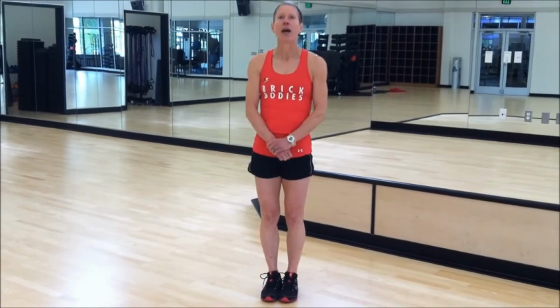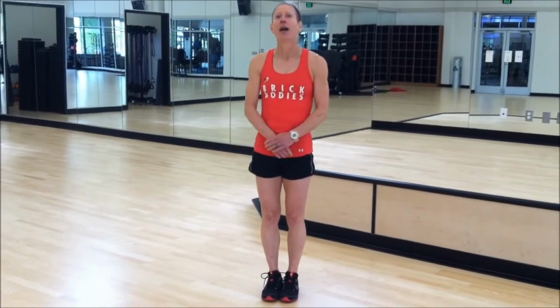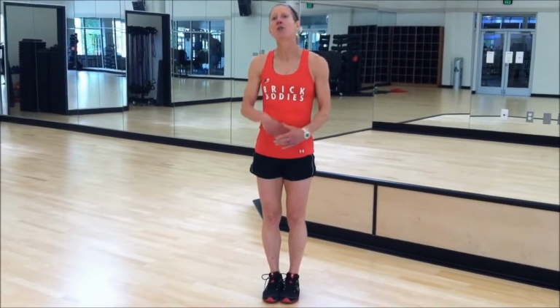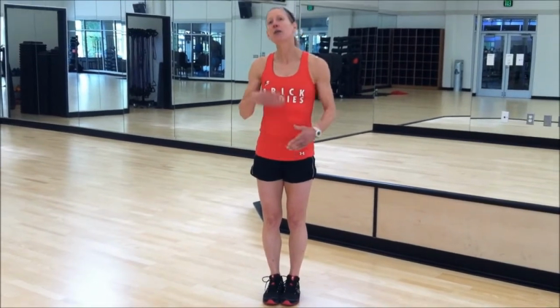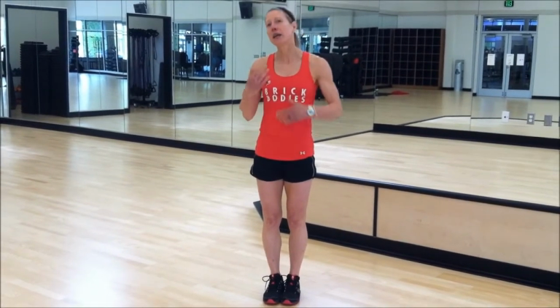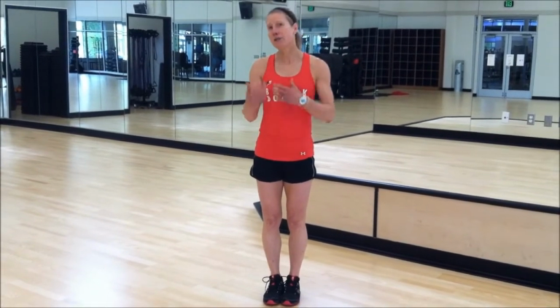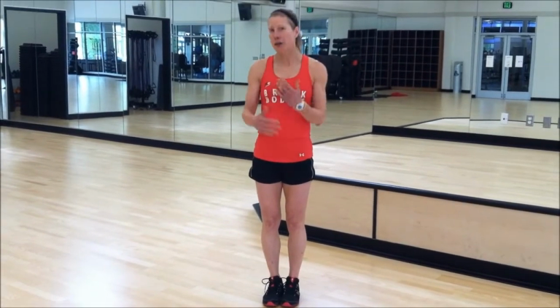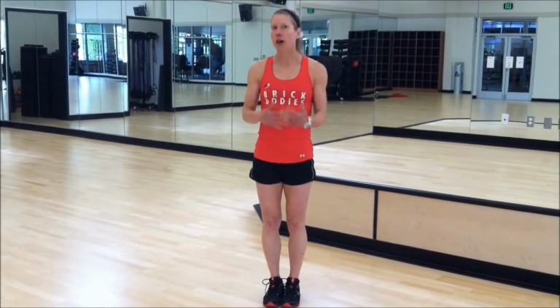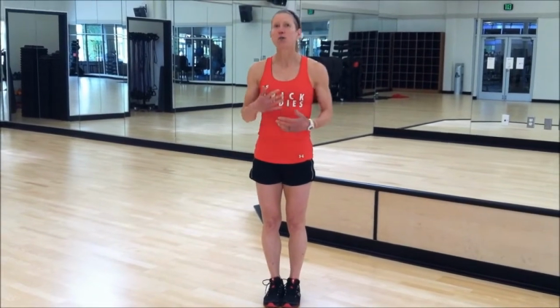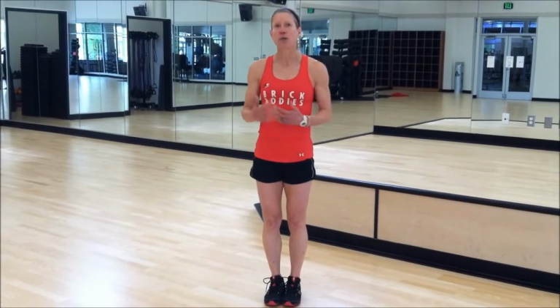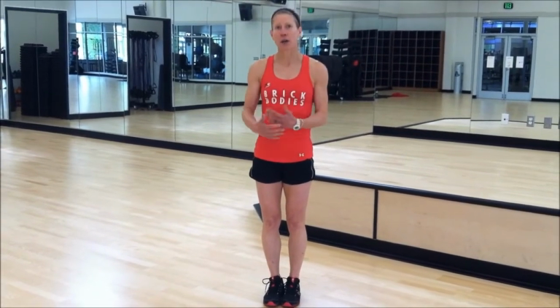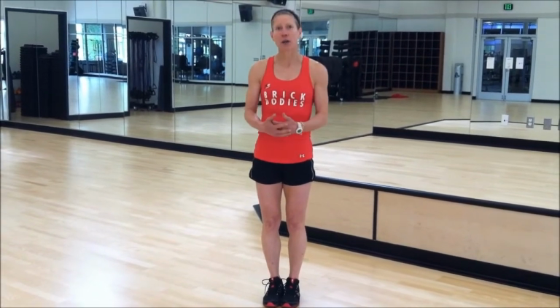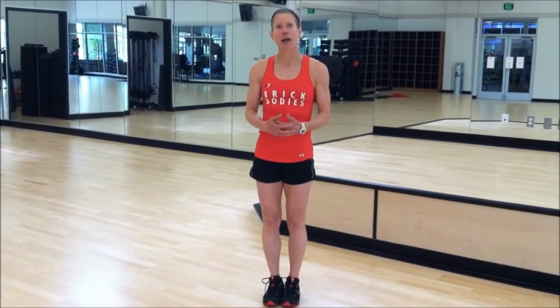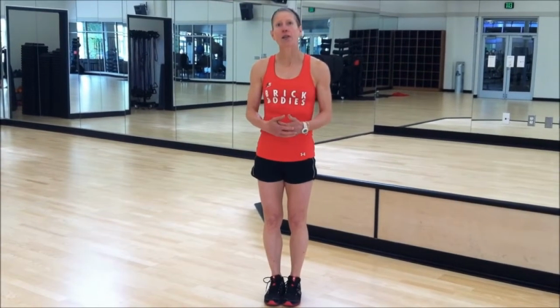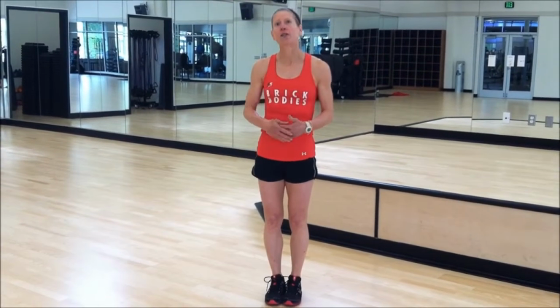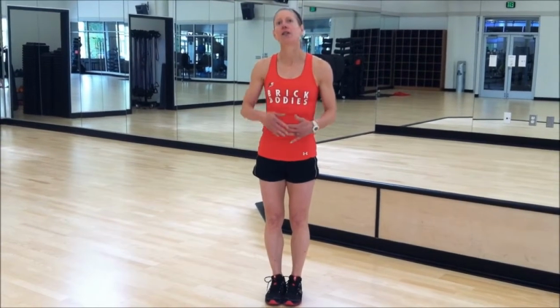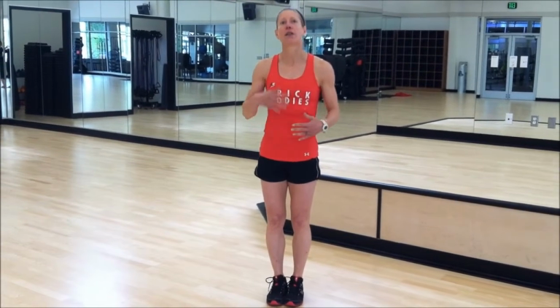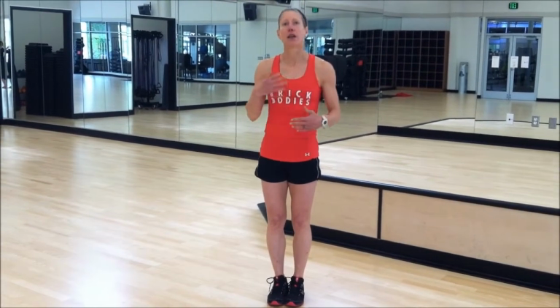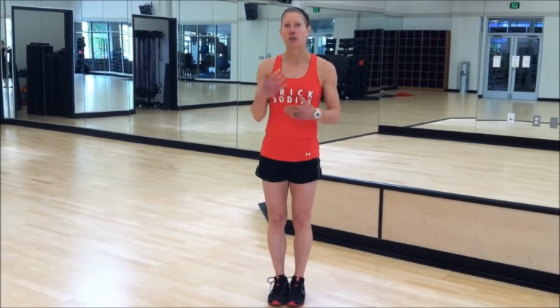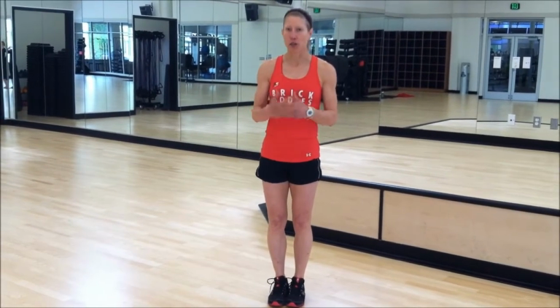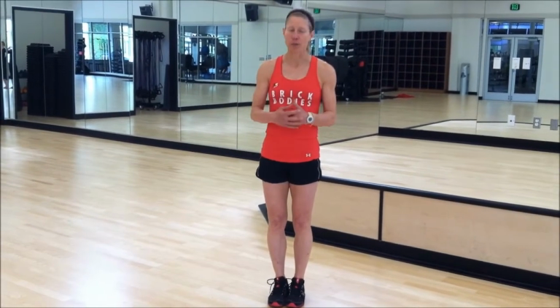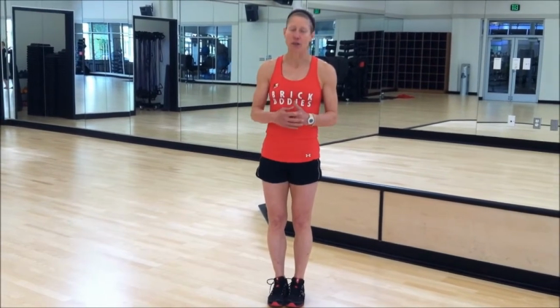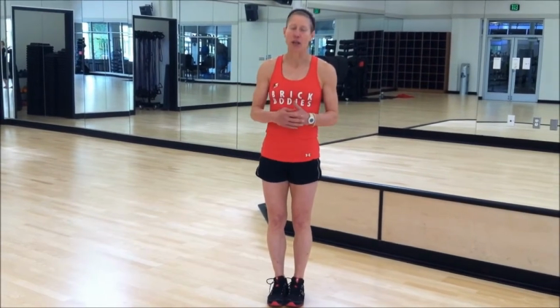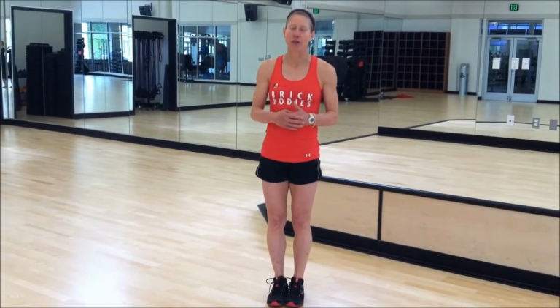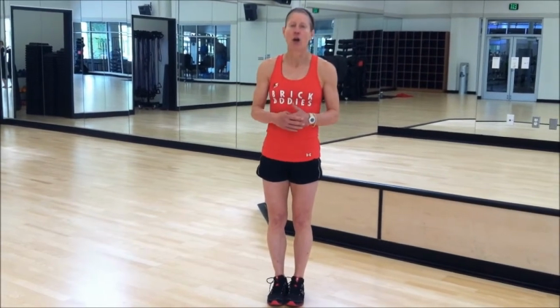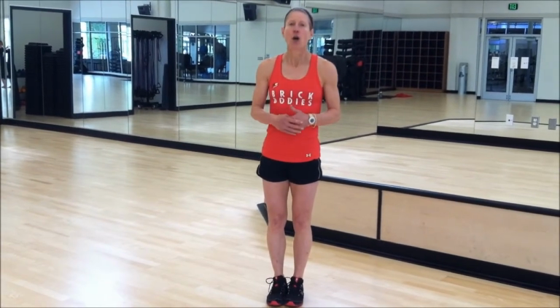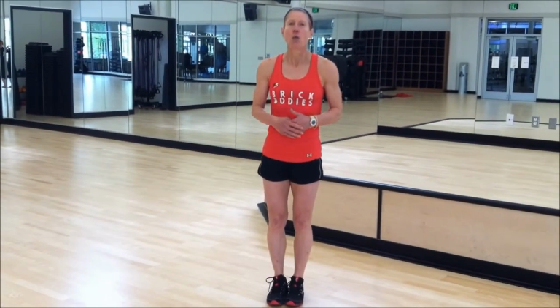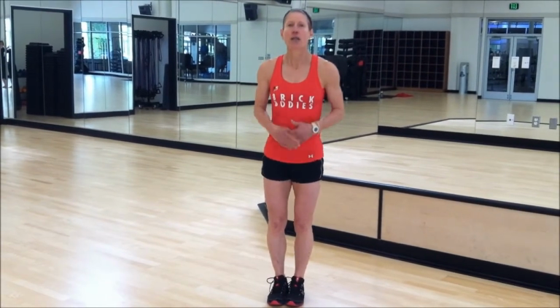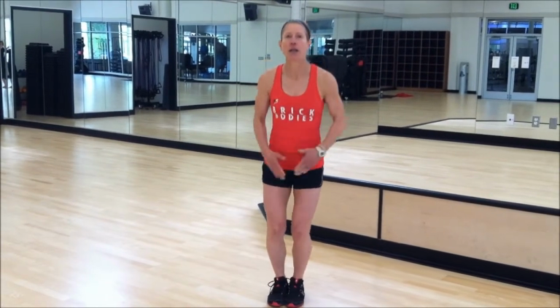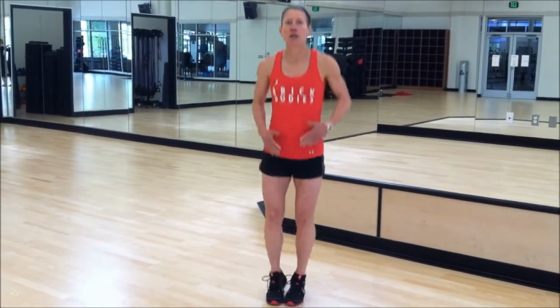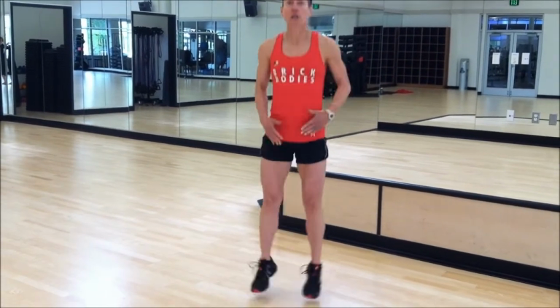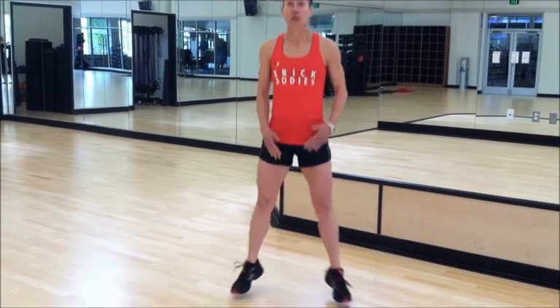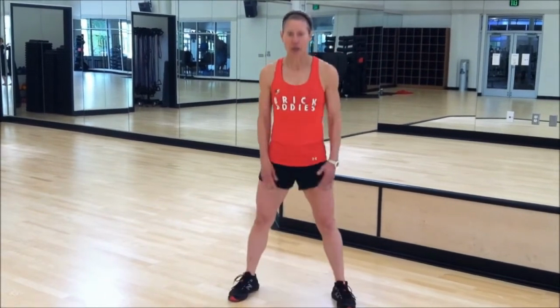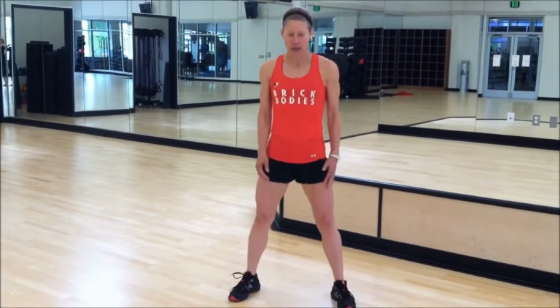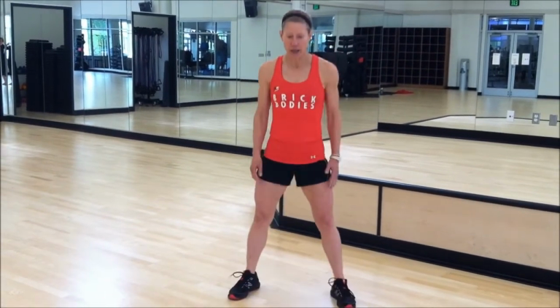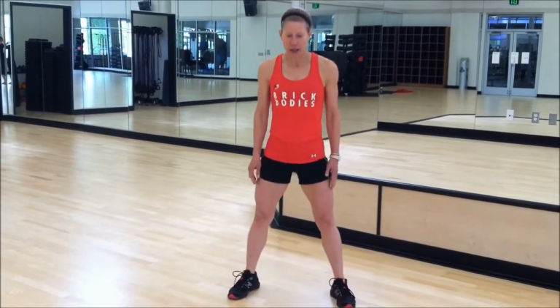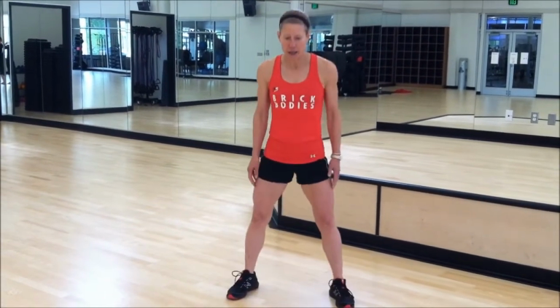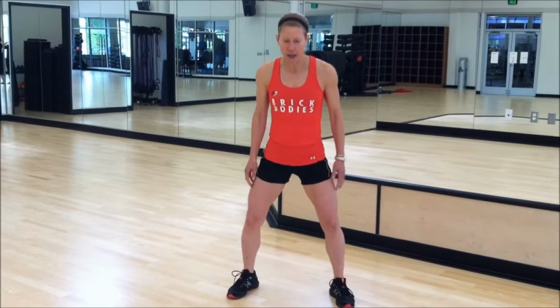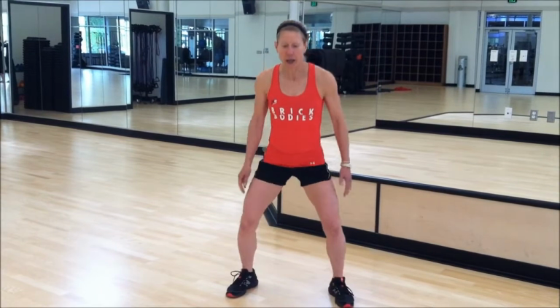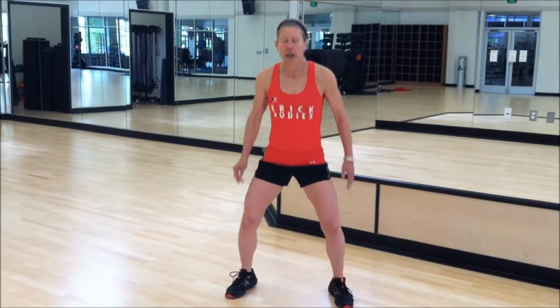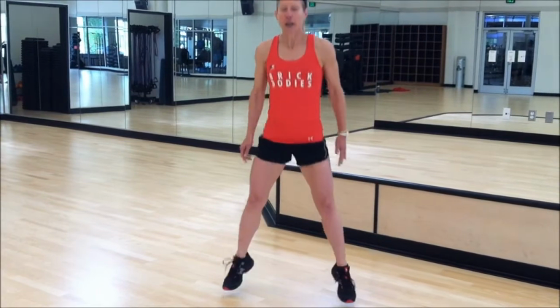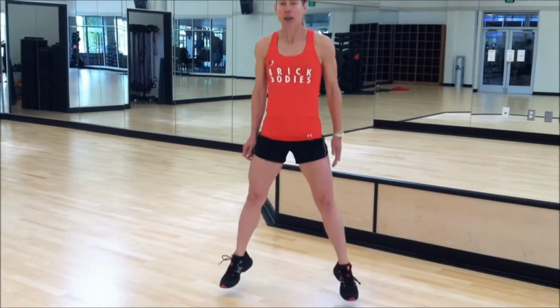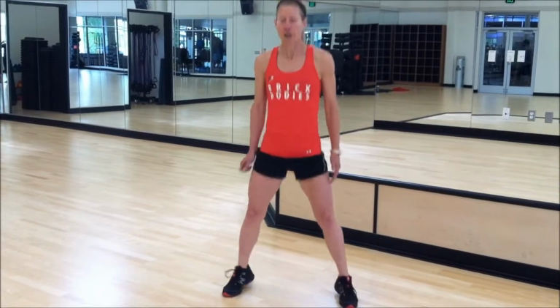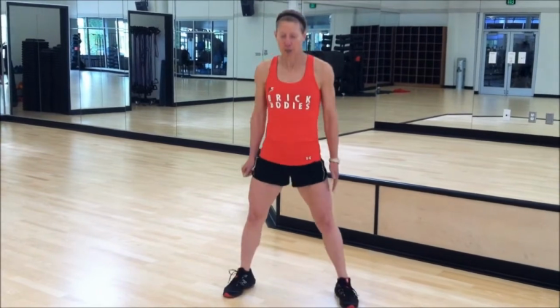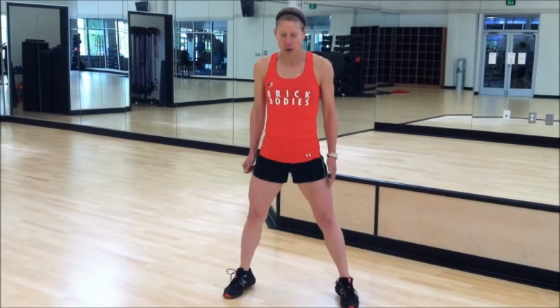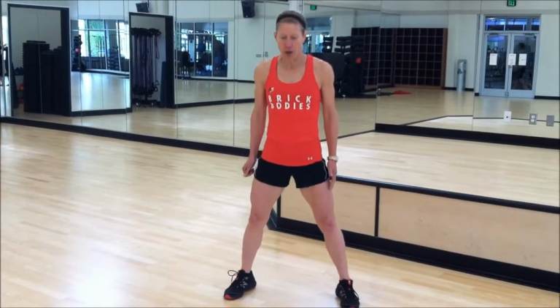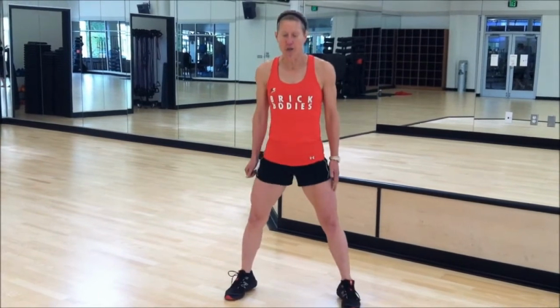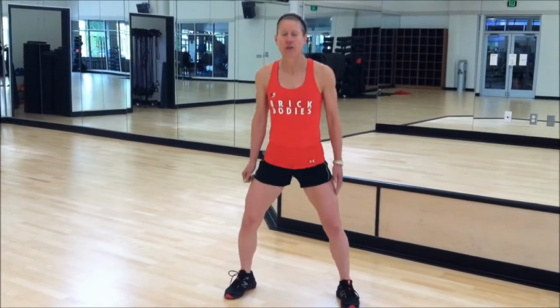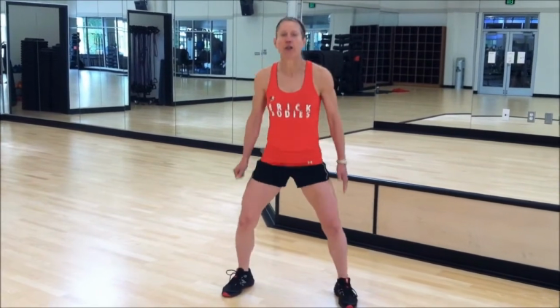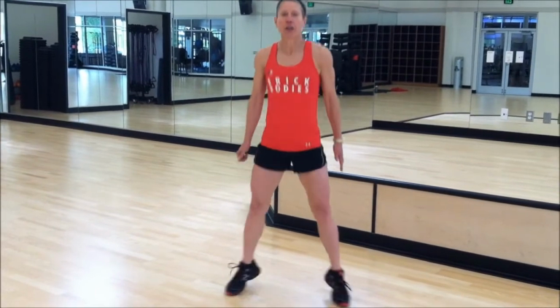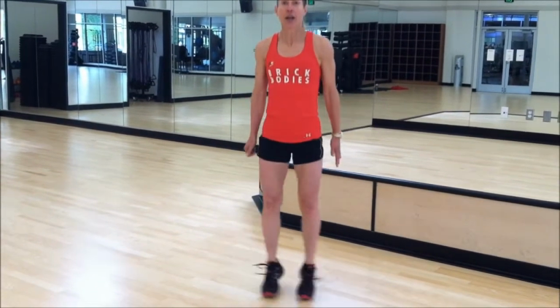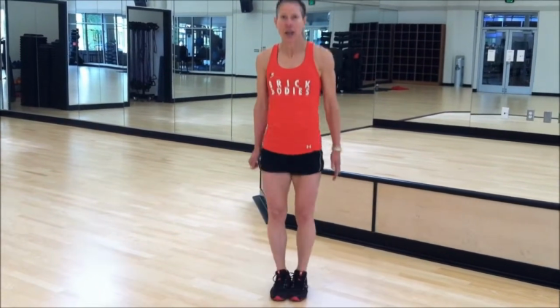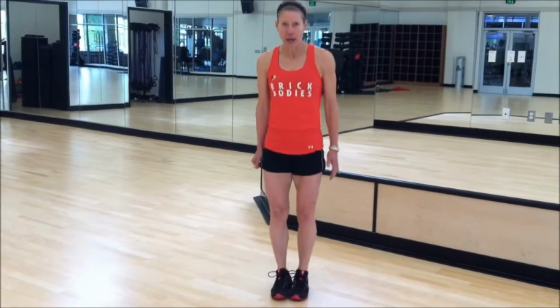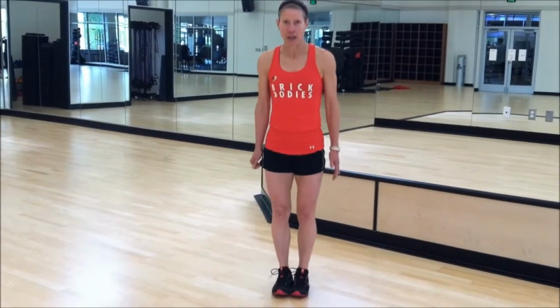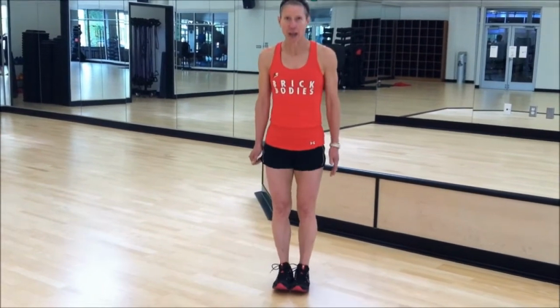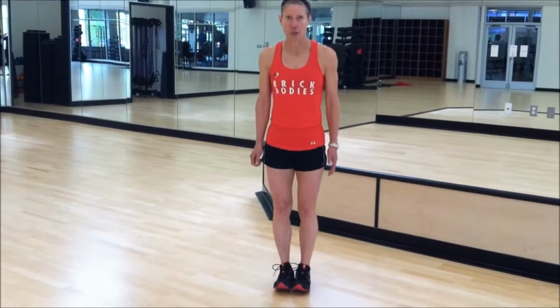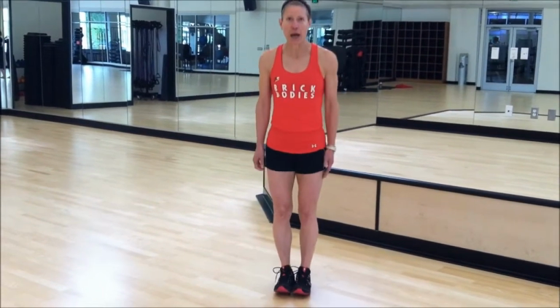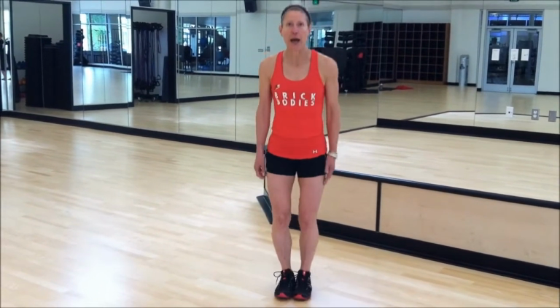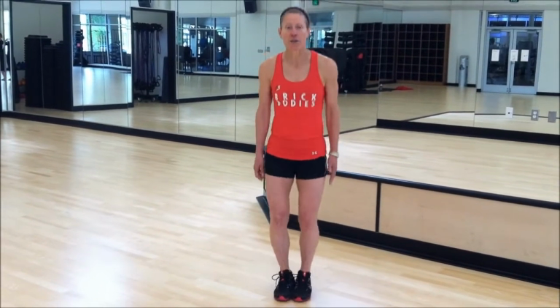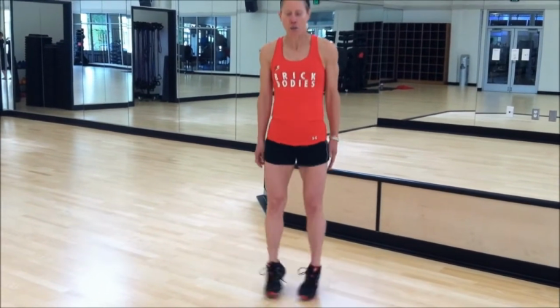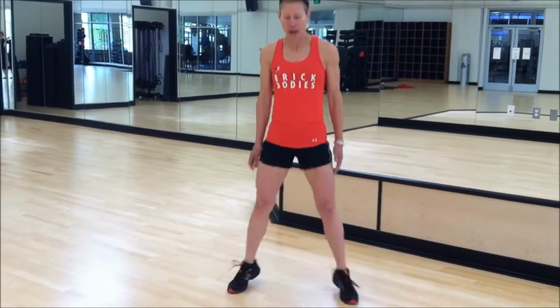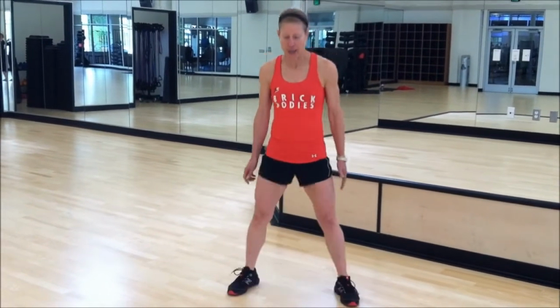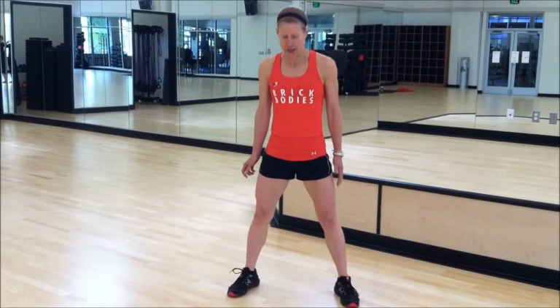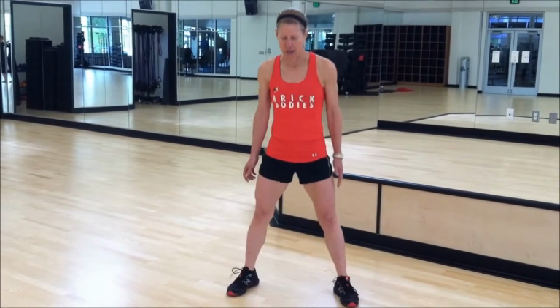As we get involved with our classes and our jumping jacks, we tend to straight leg, landing on the ball of the foot and come halfway in.